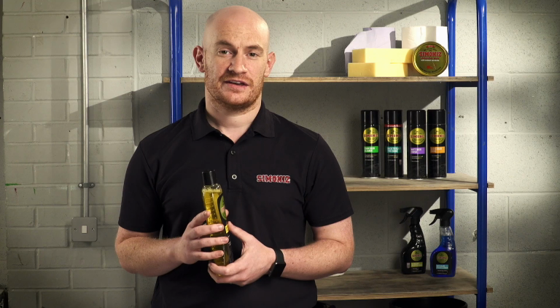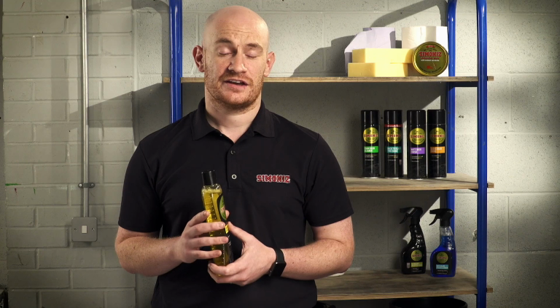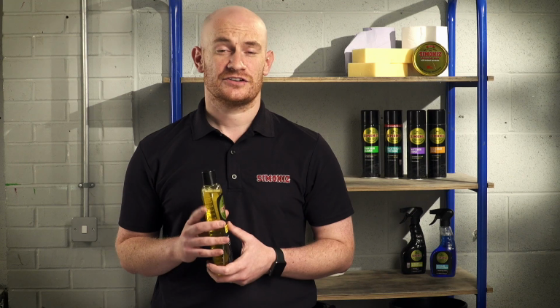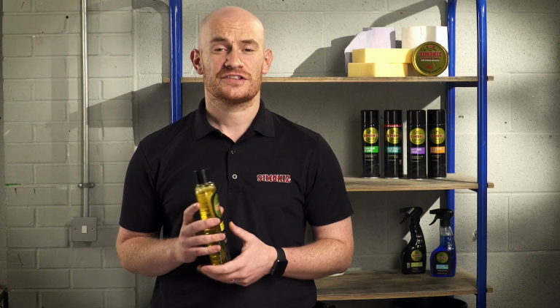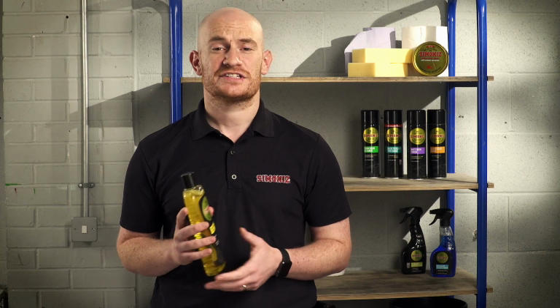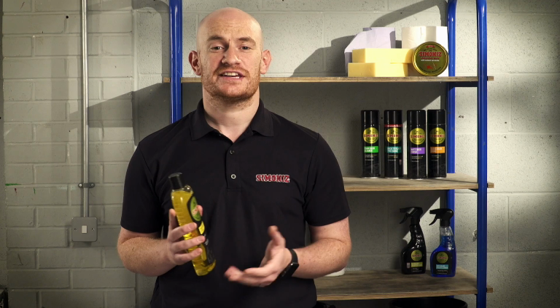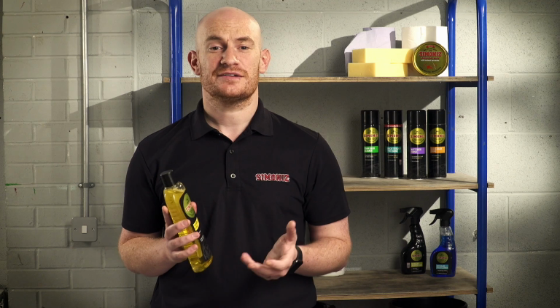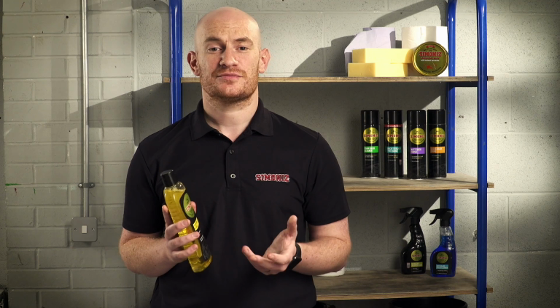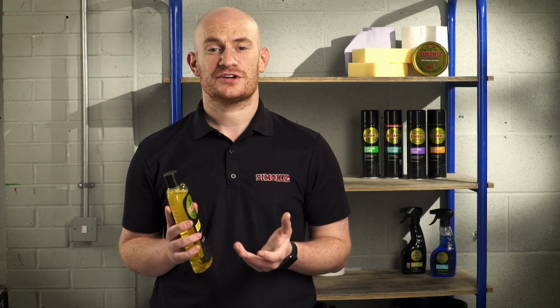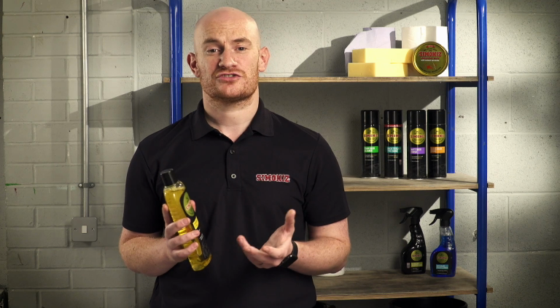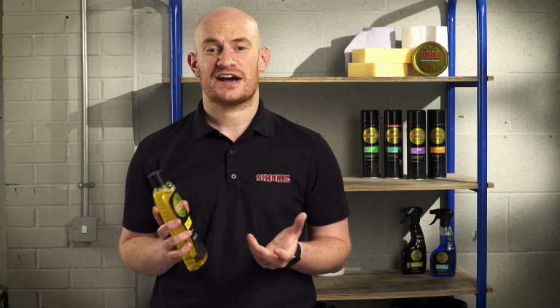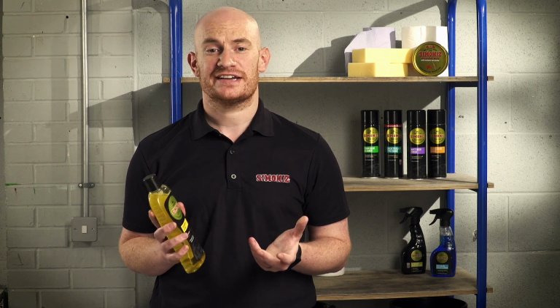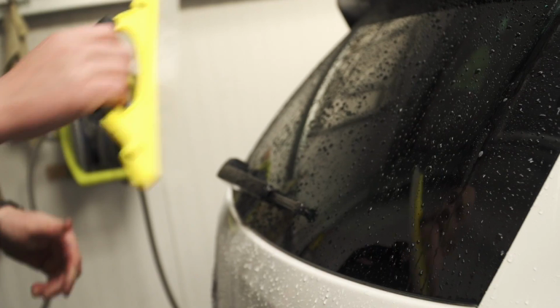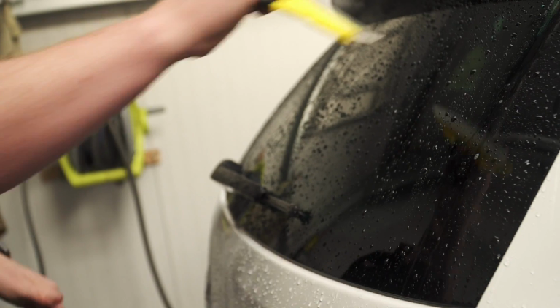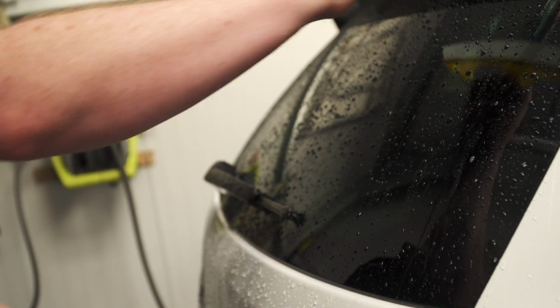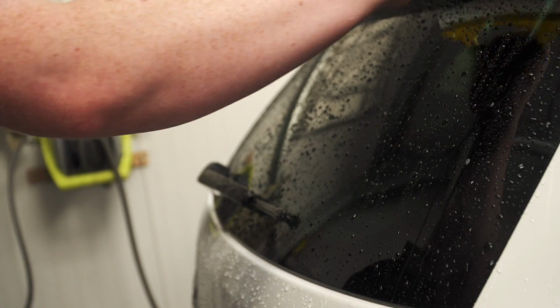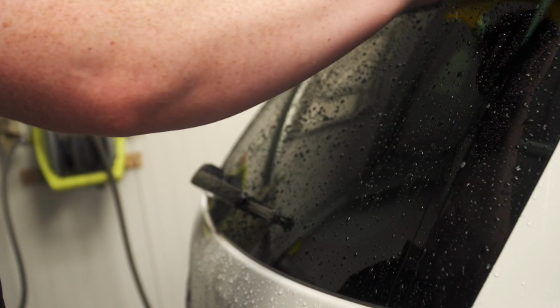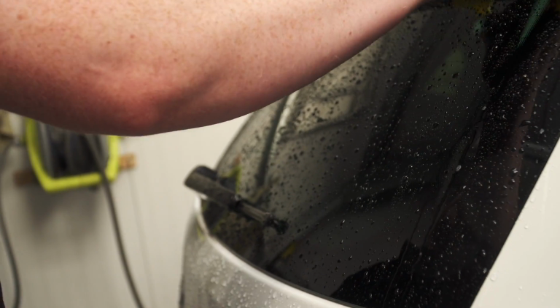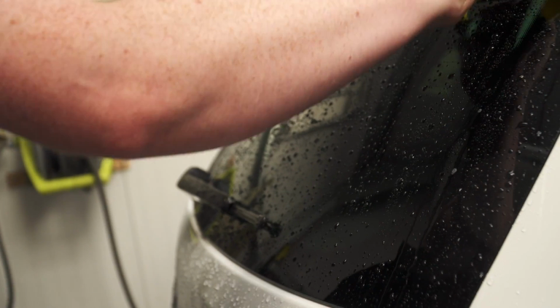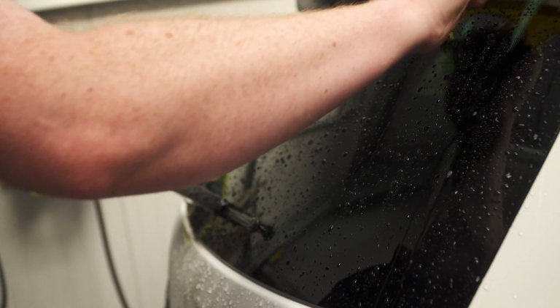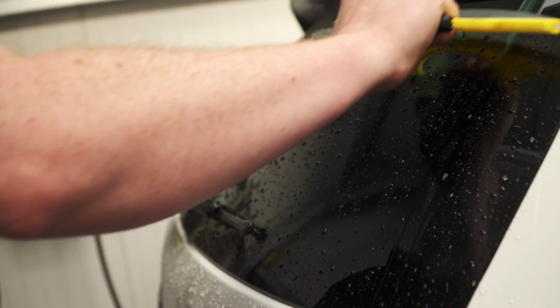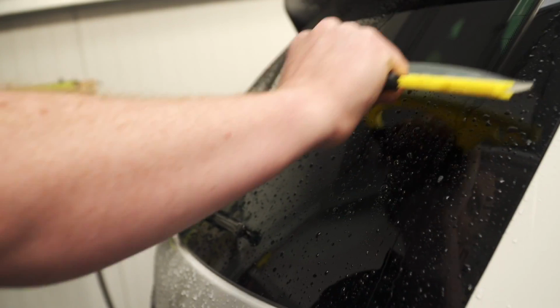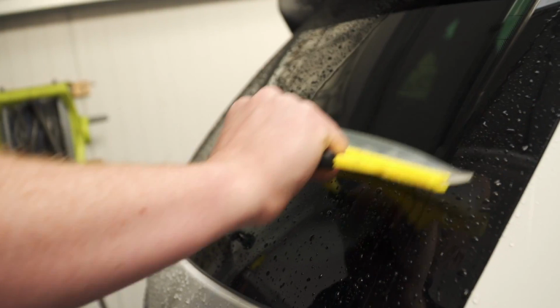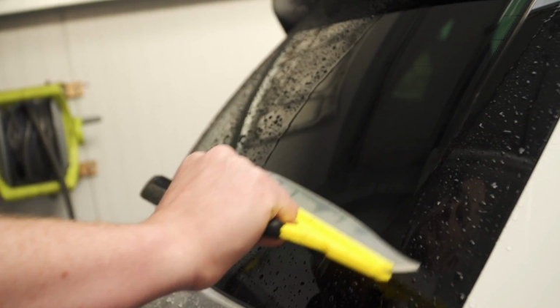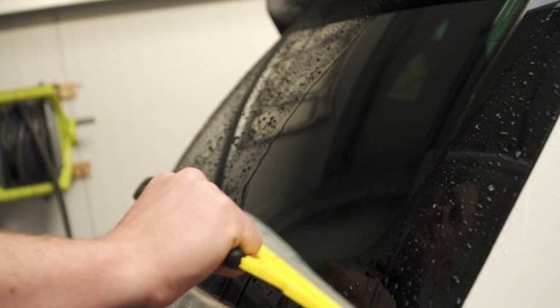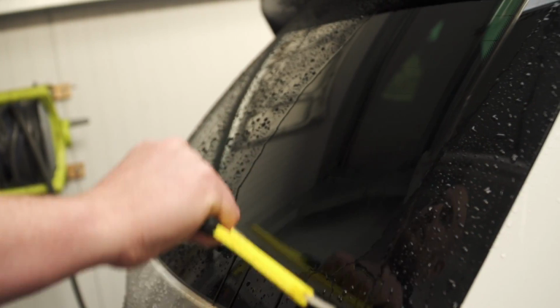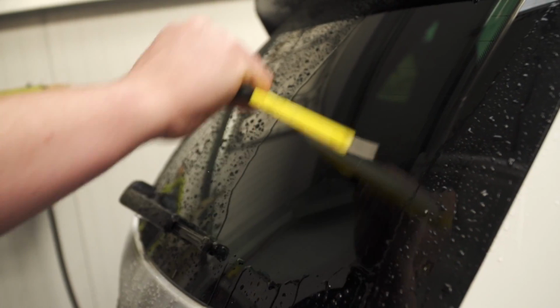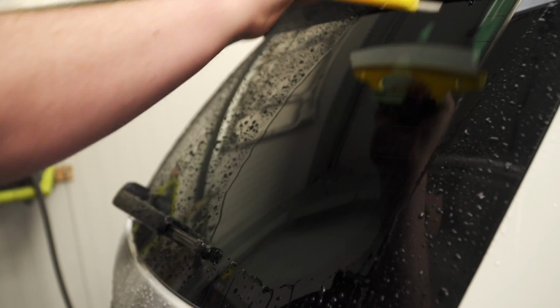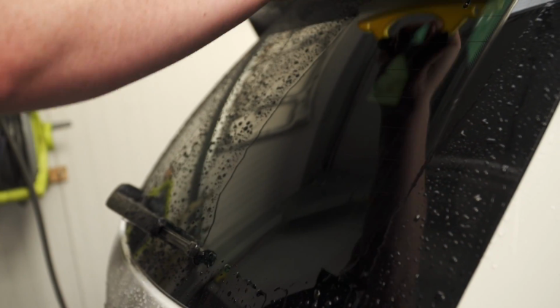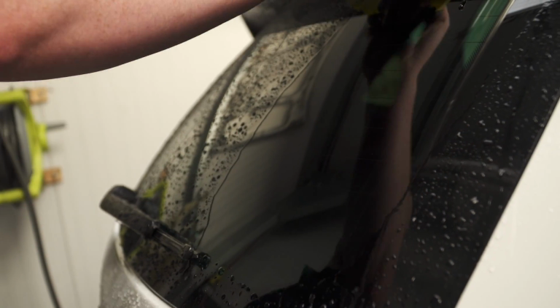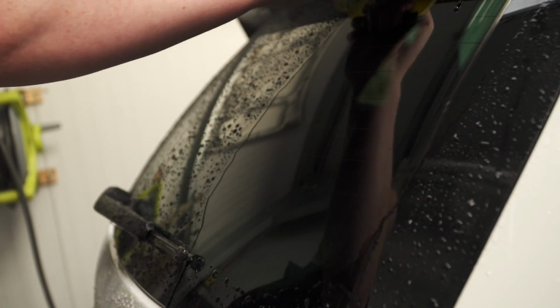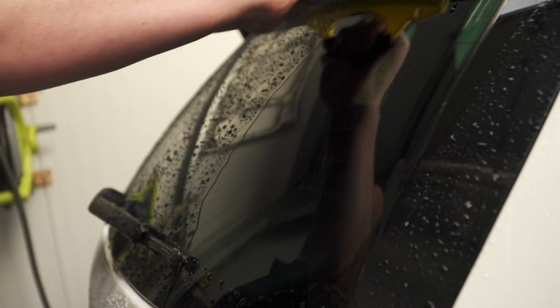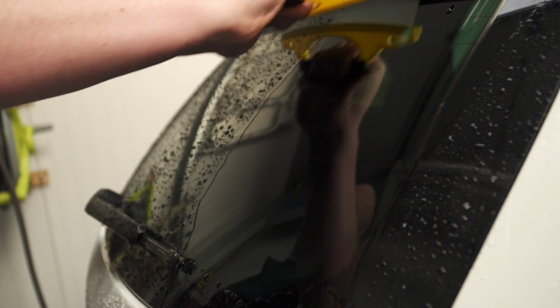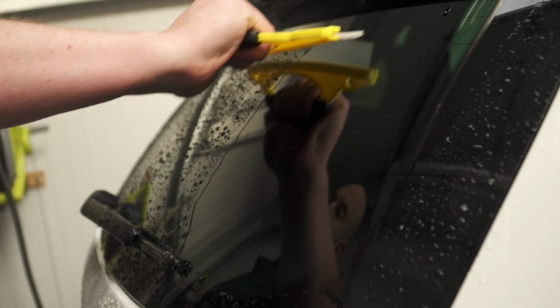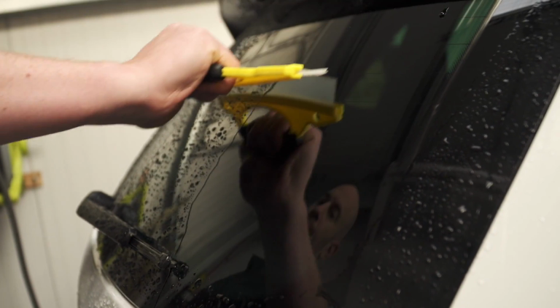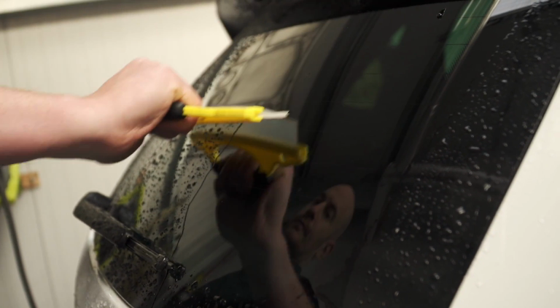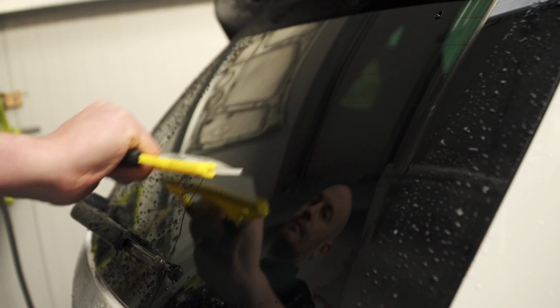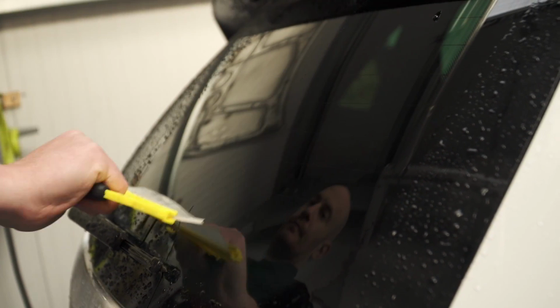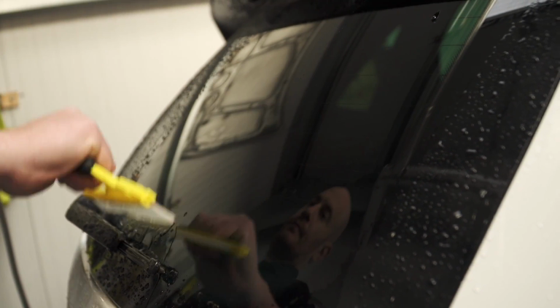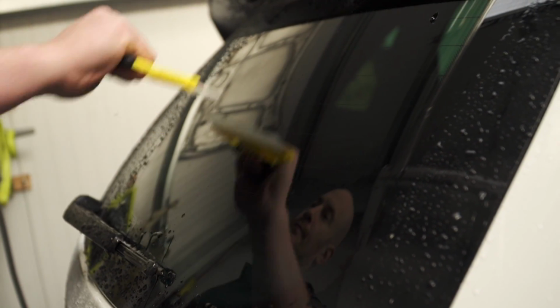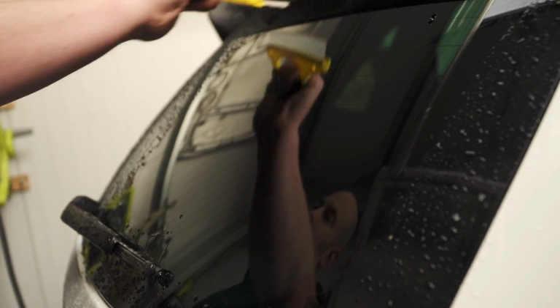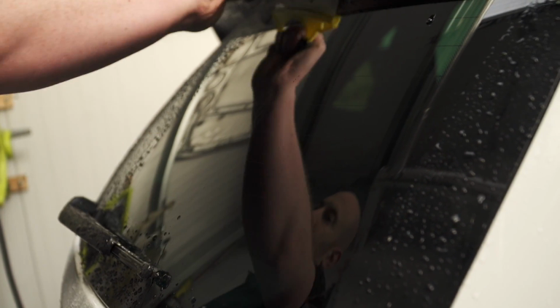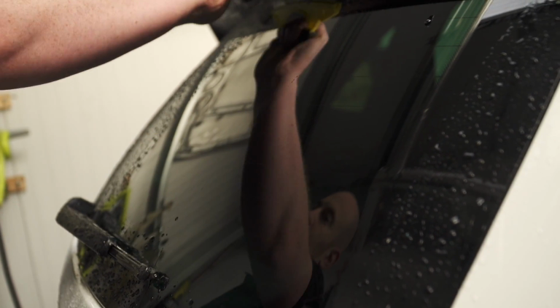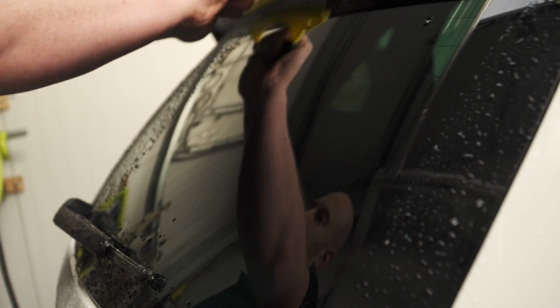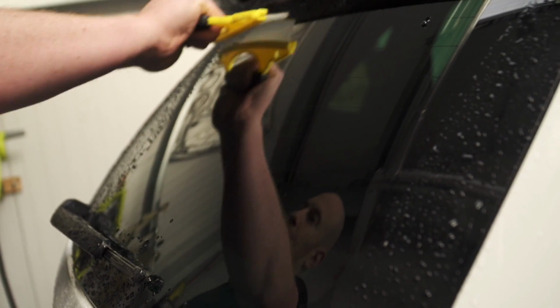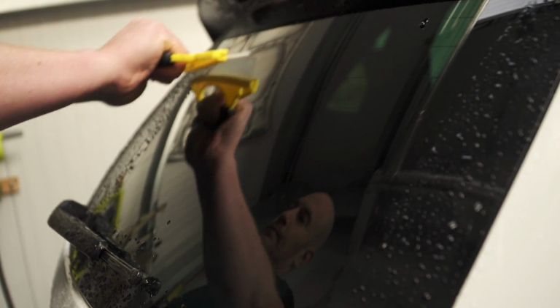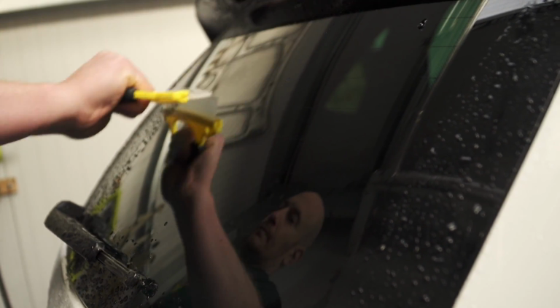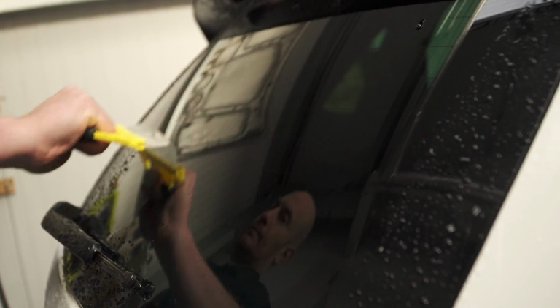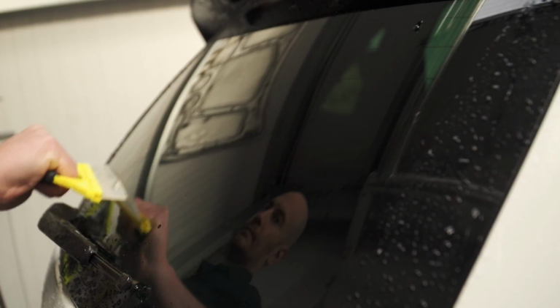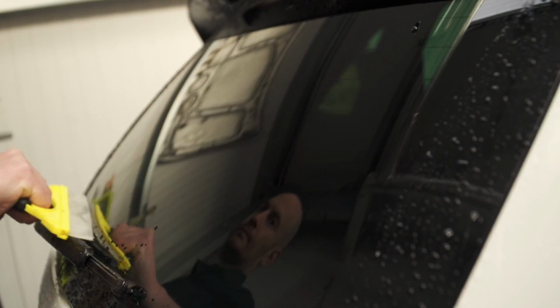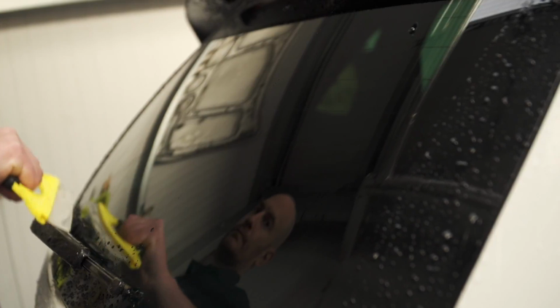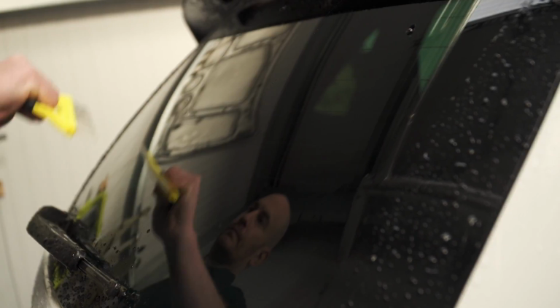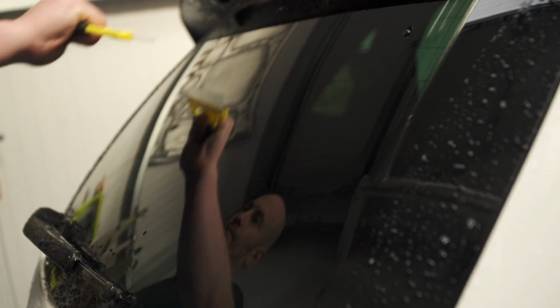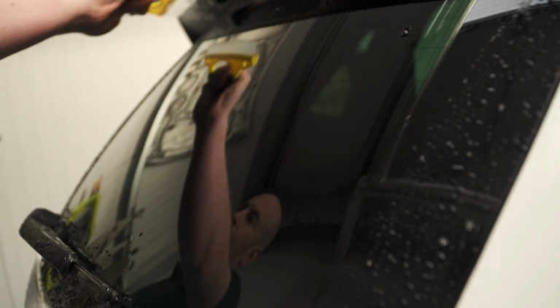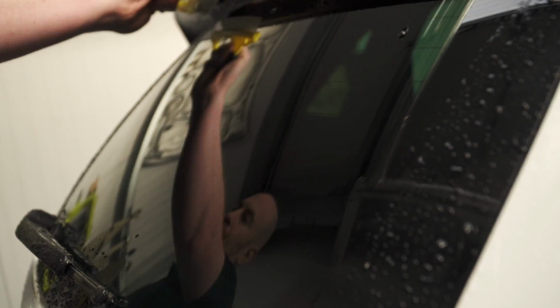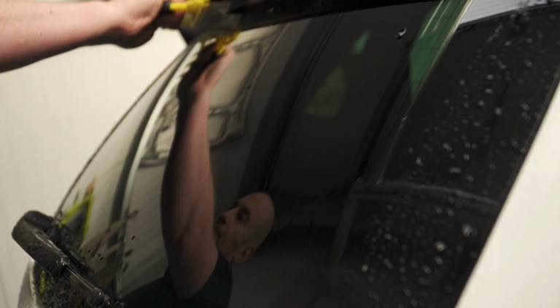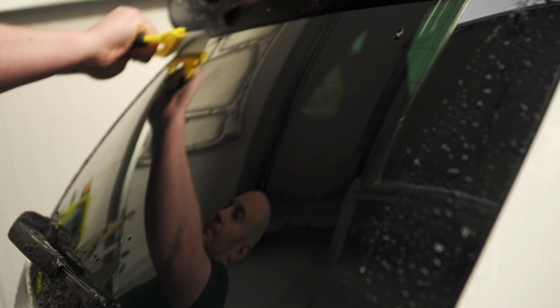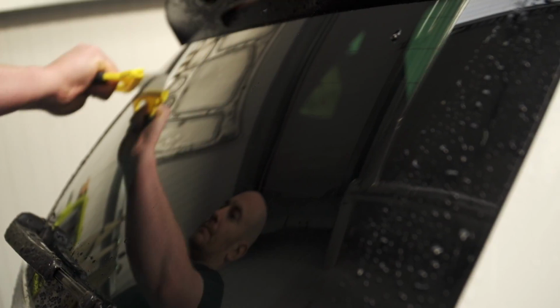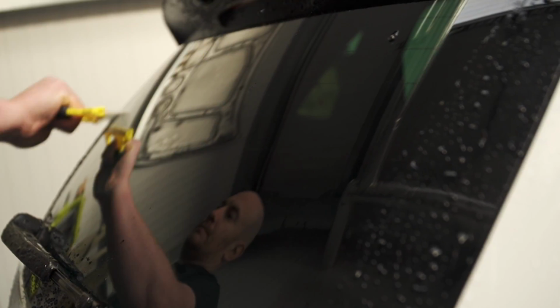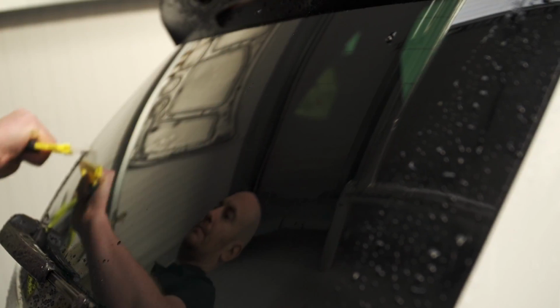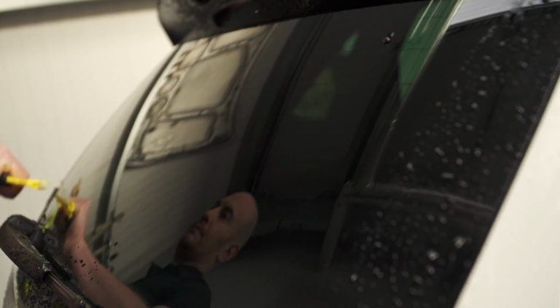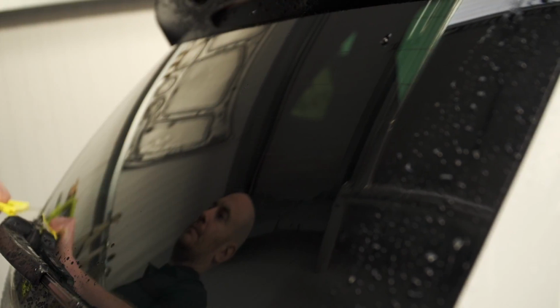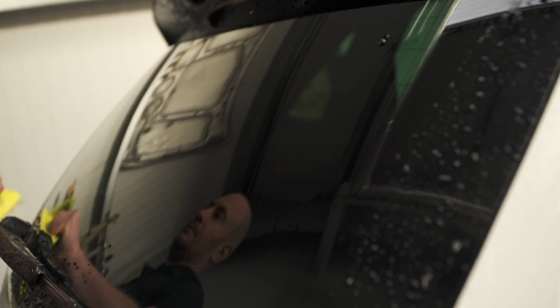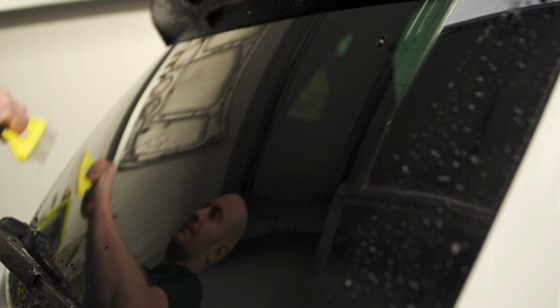Another tip when drying is to remove the majority of the water with a large microfiber cloth or squeegee, as this is much quicker than using a leather.